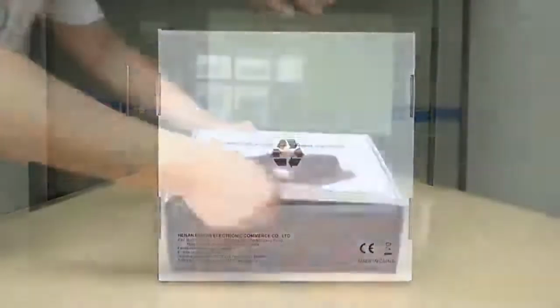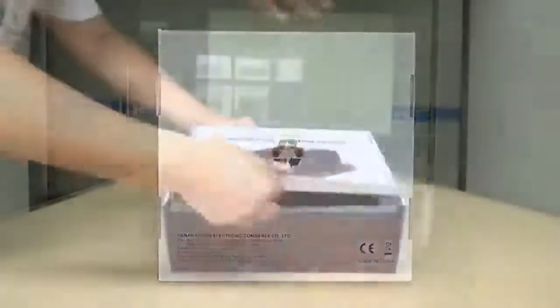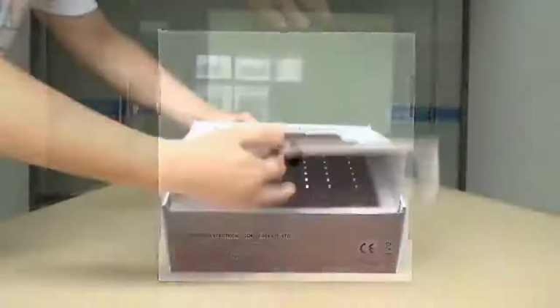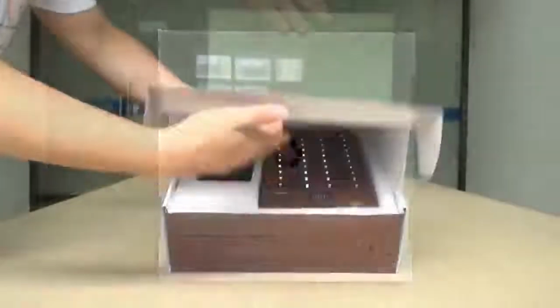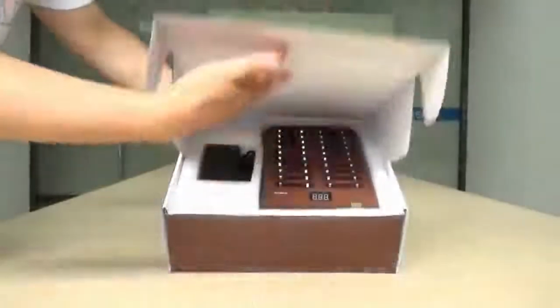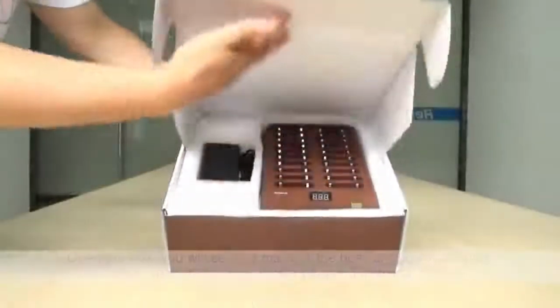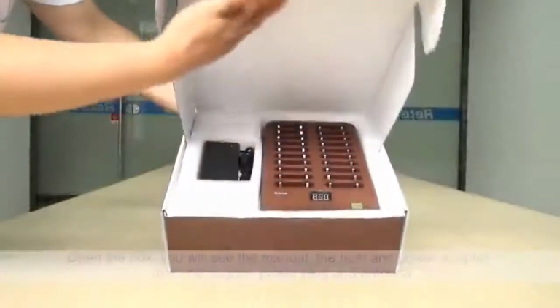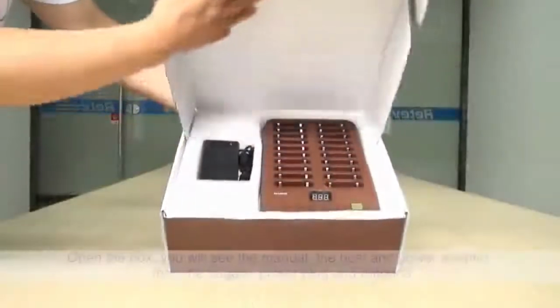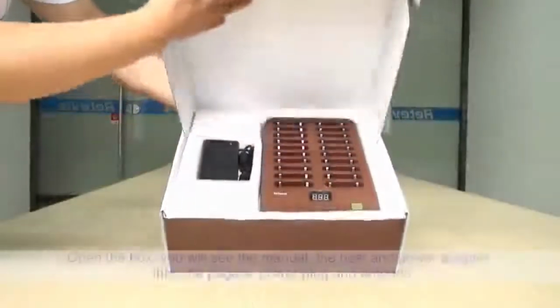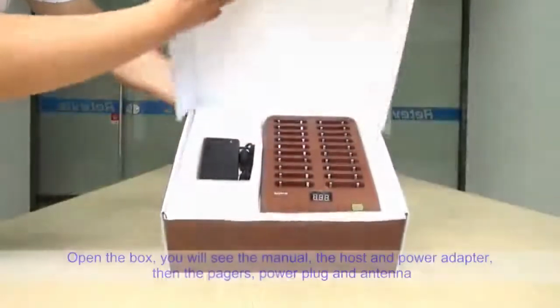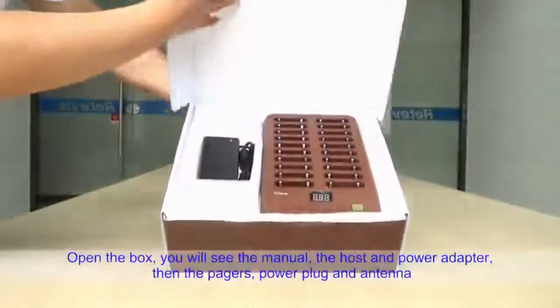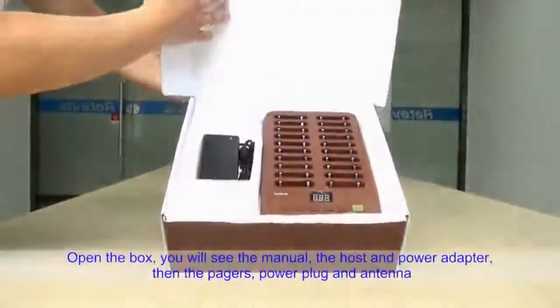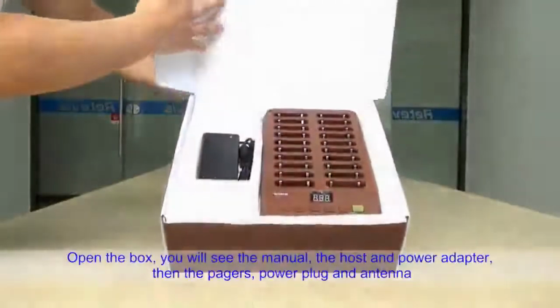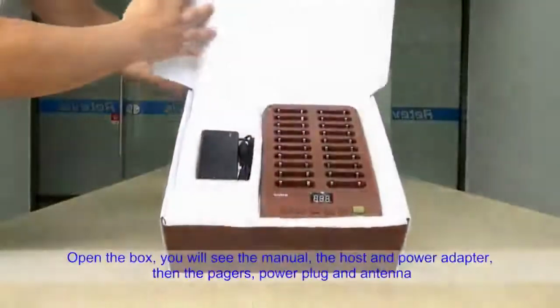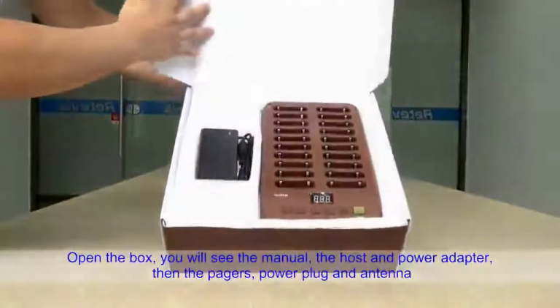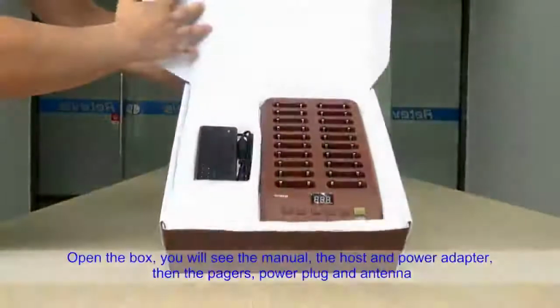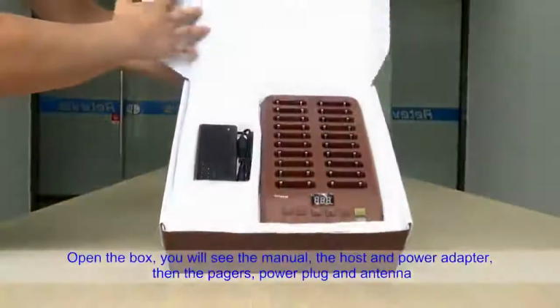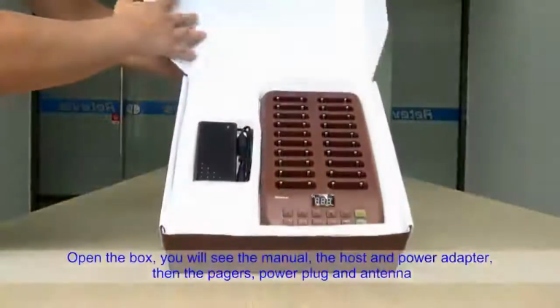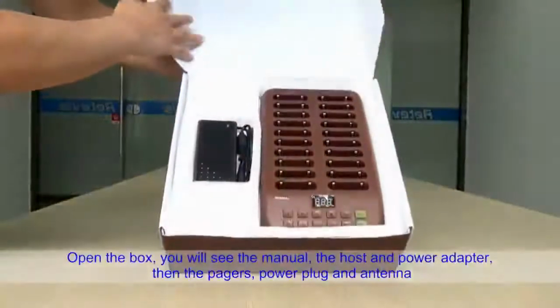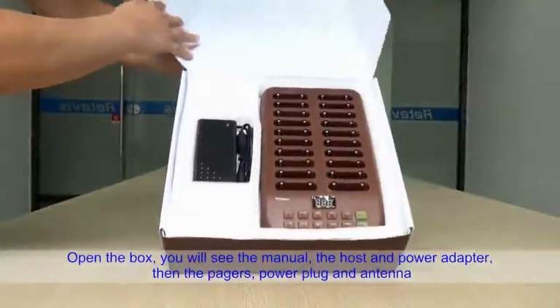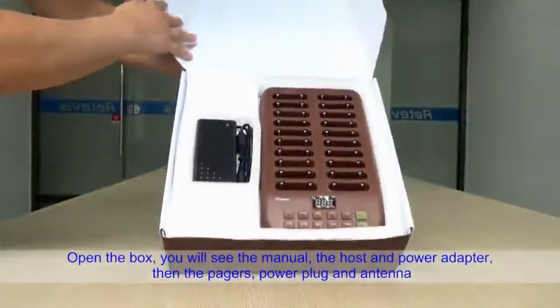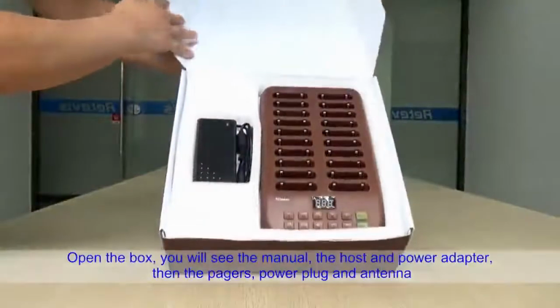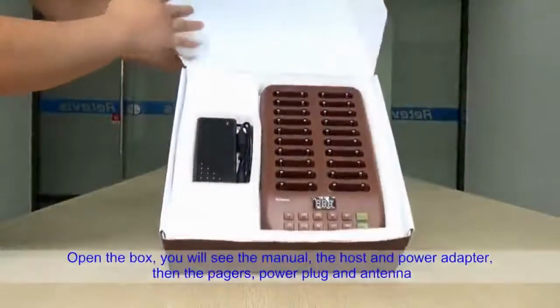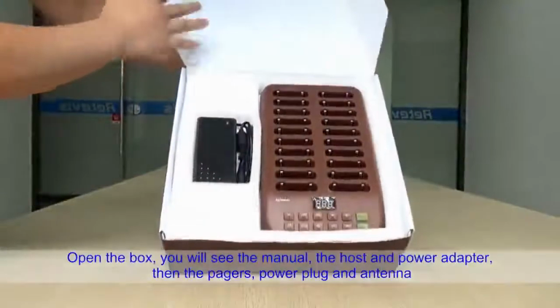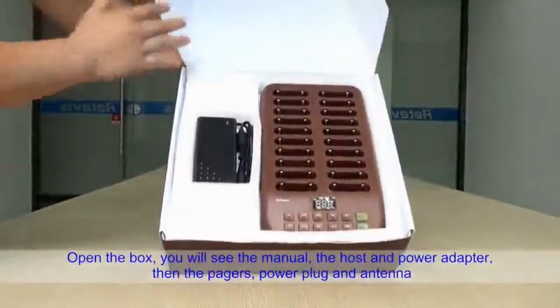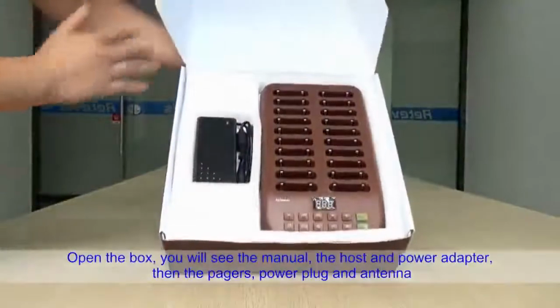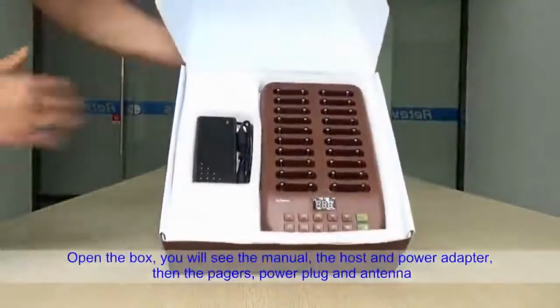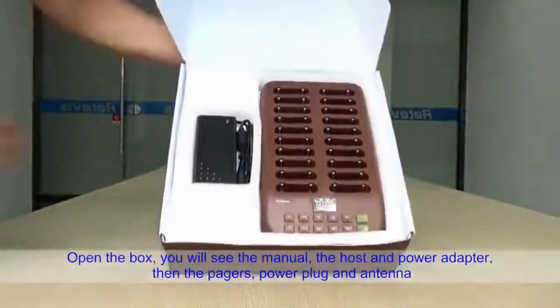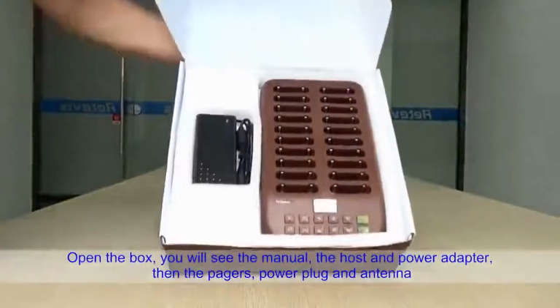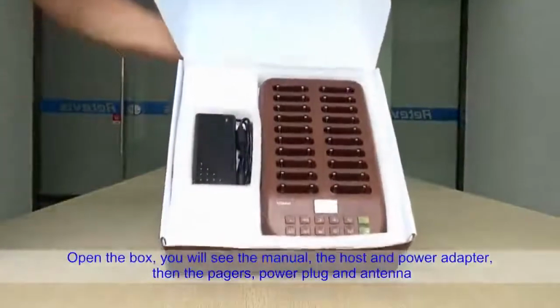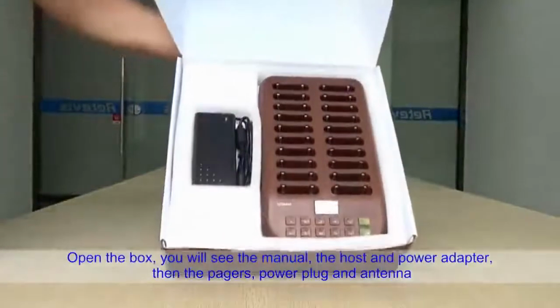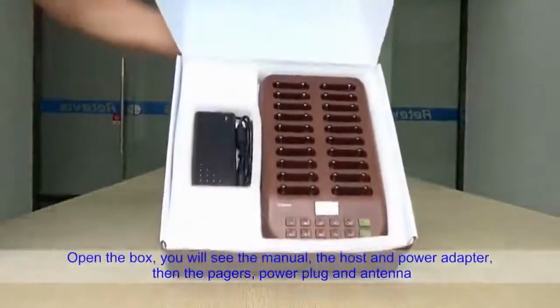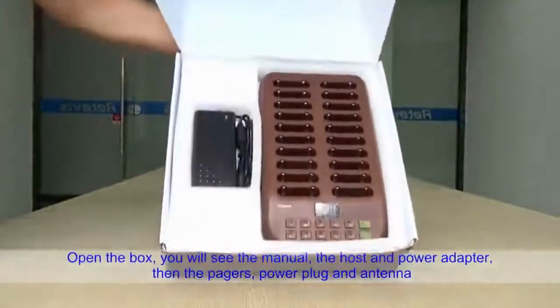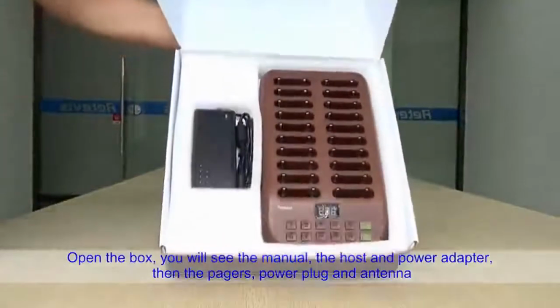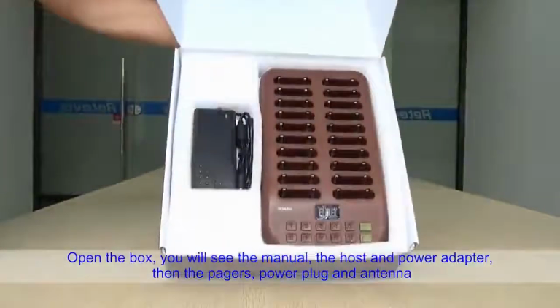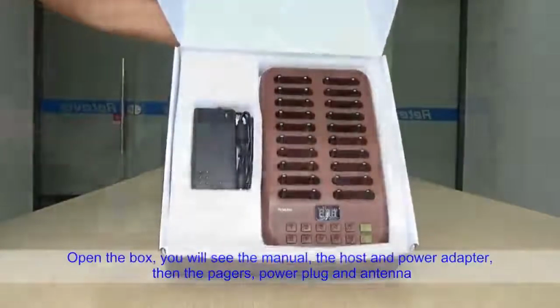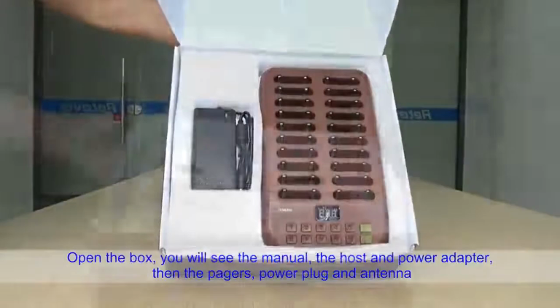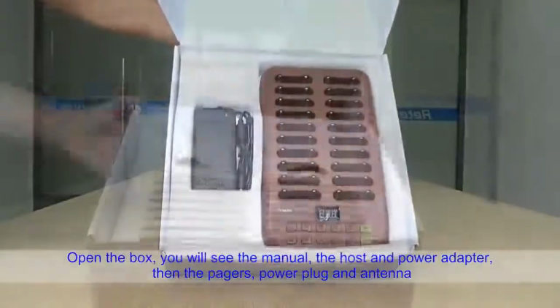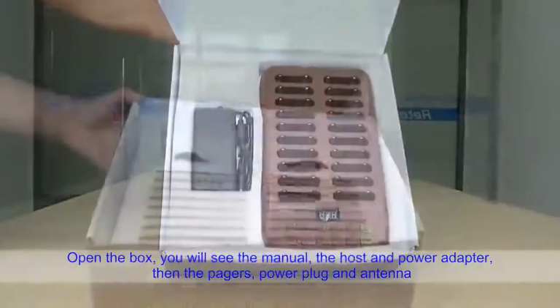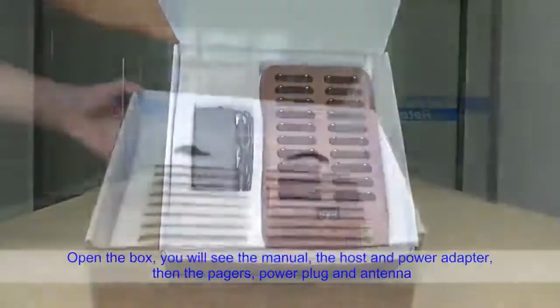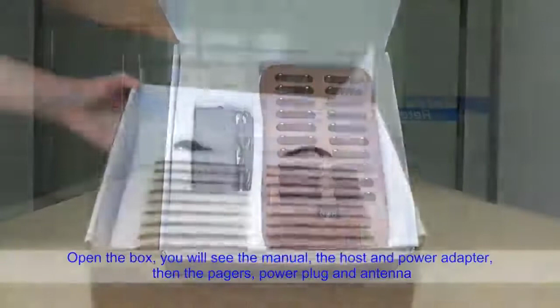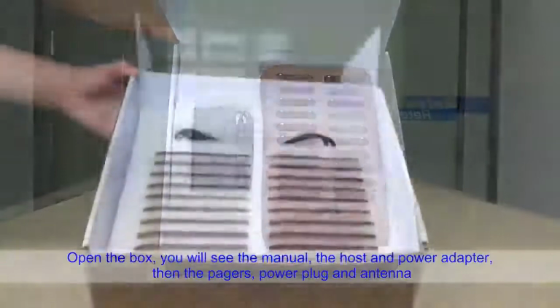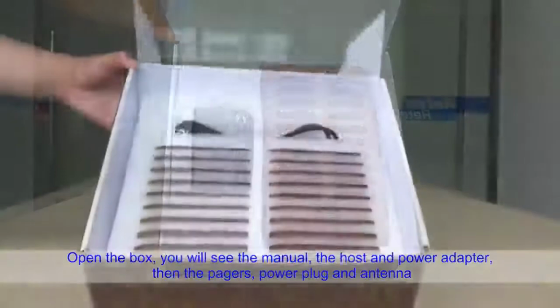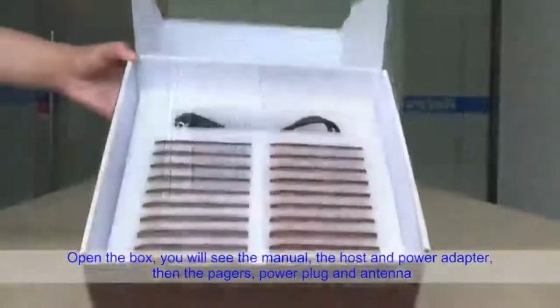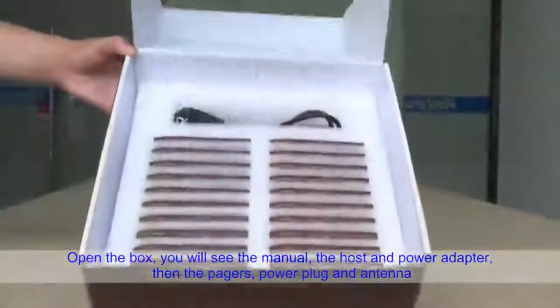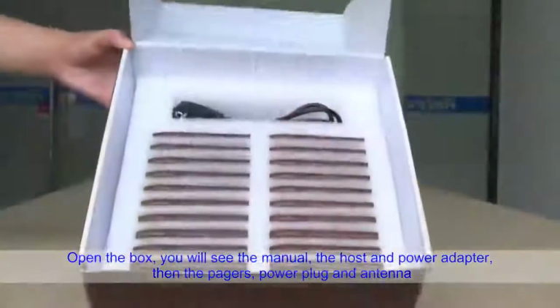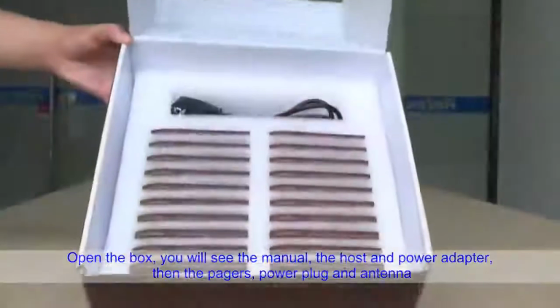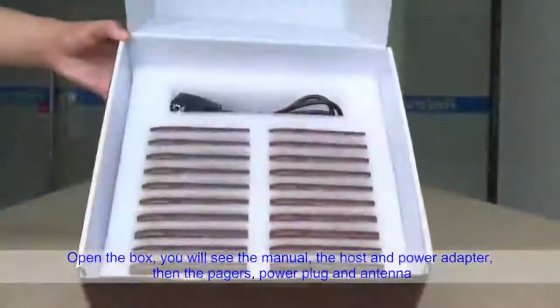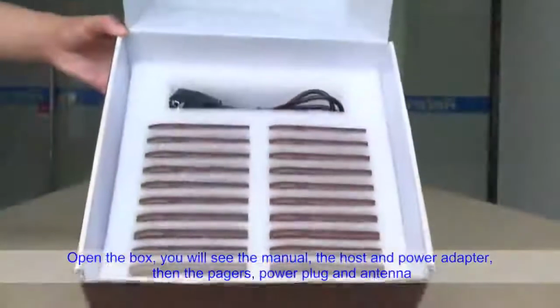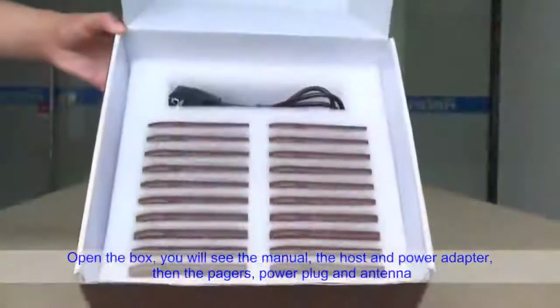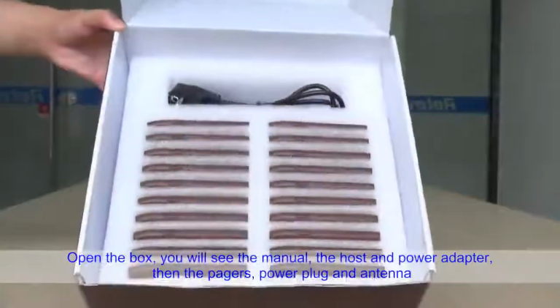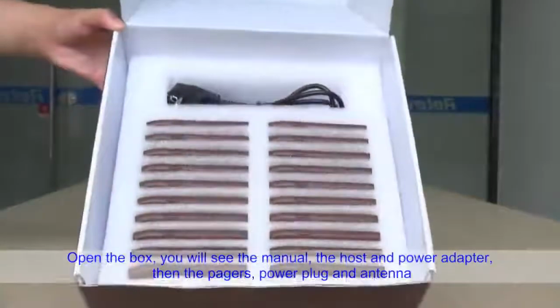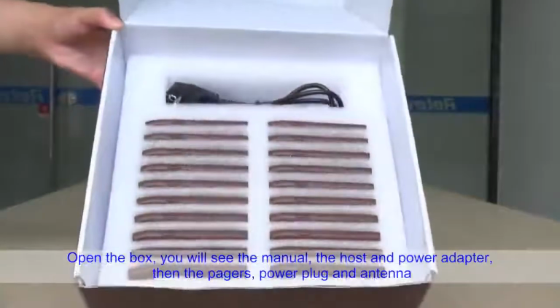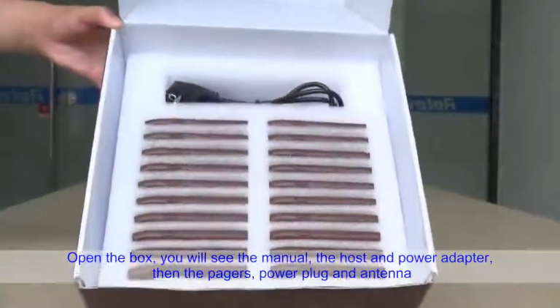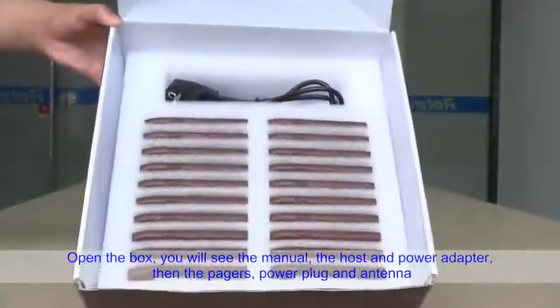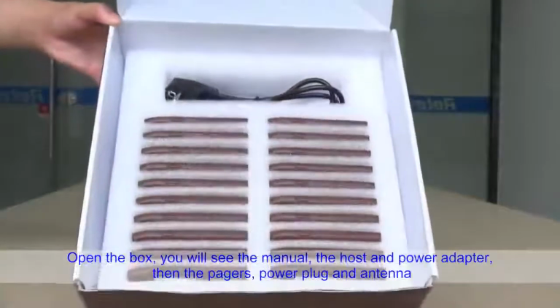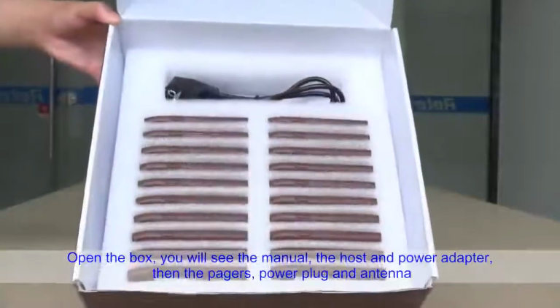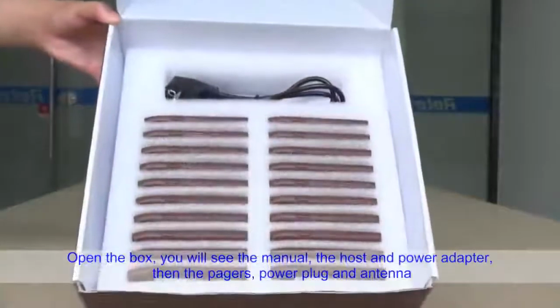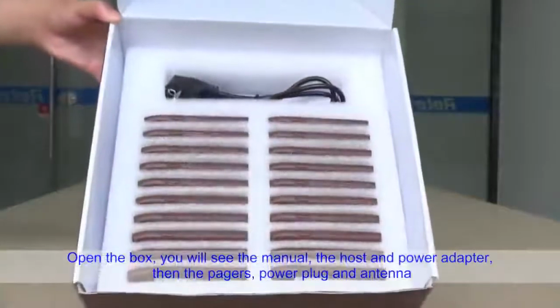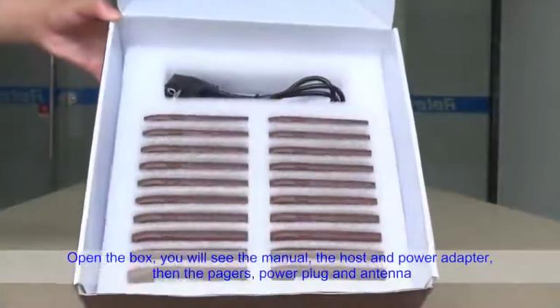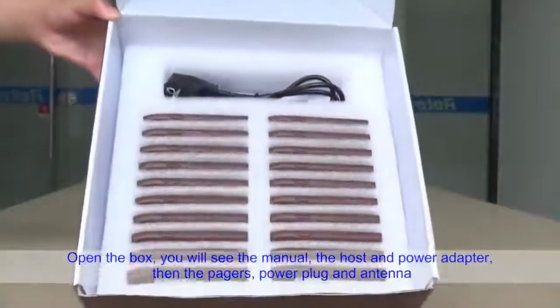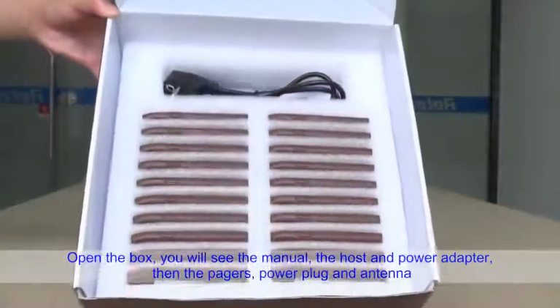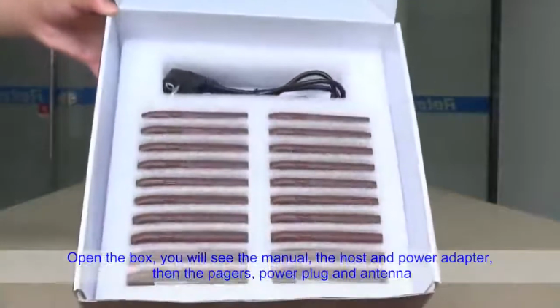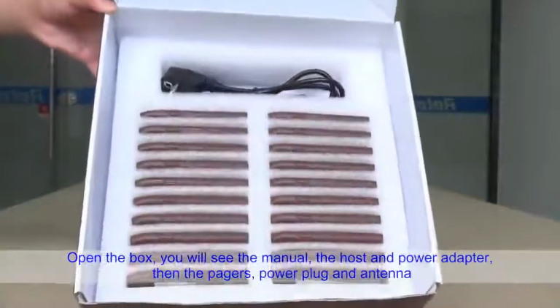Open the box and you will see the menu, the host, and the power adapter, then the pagers, power plug, and antenna.